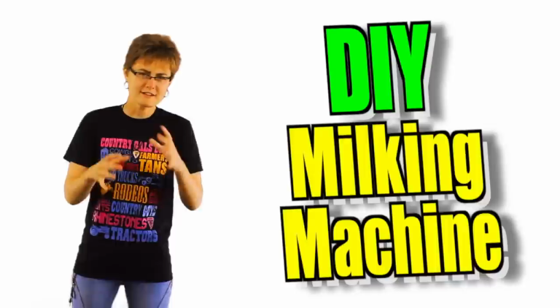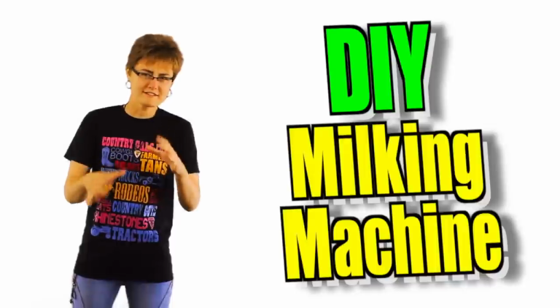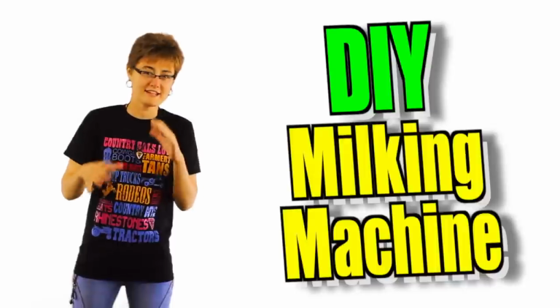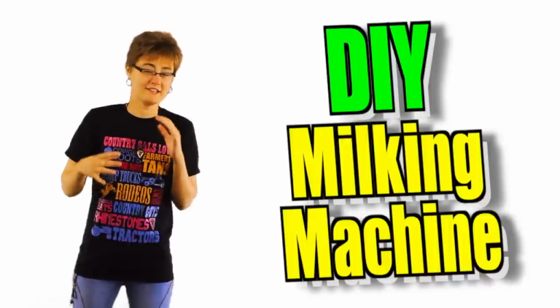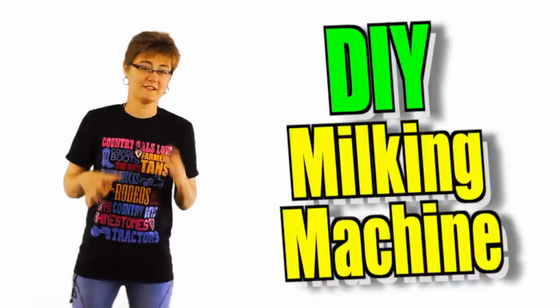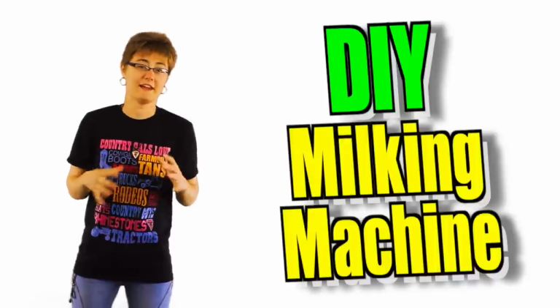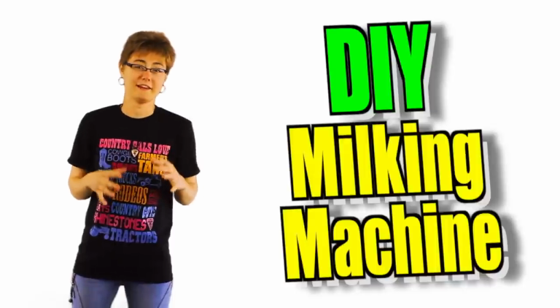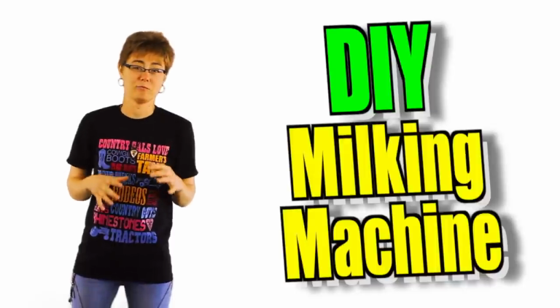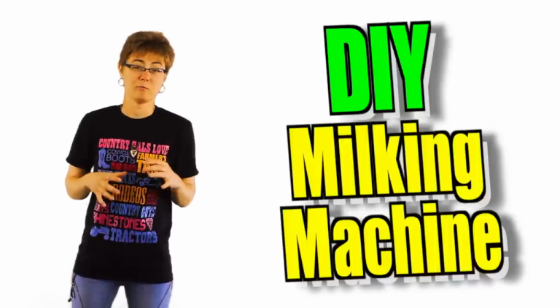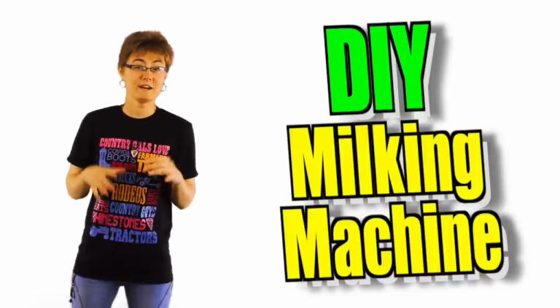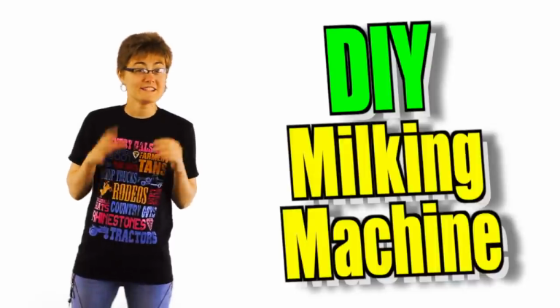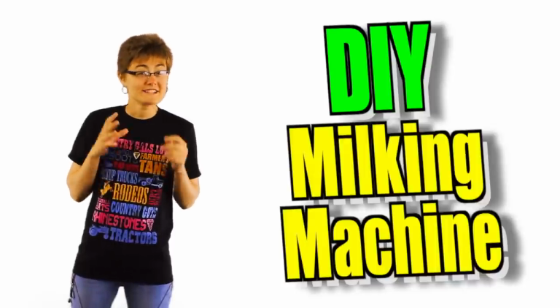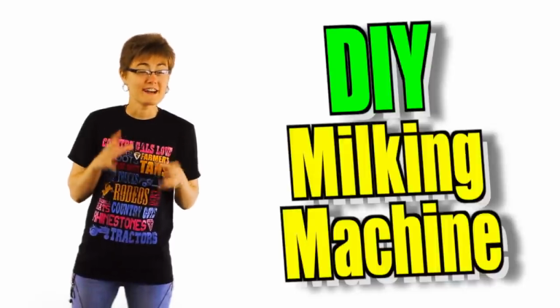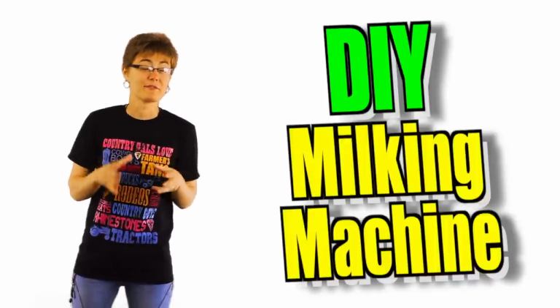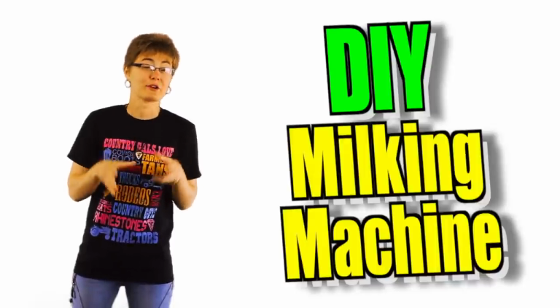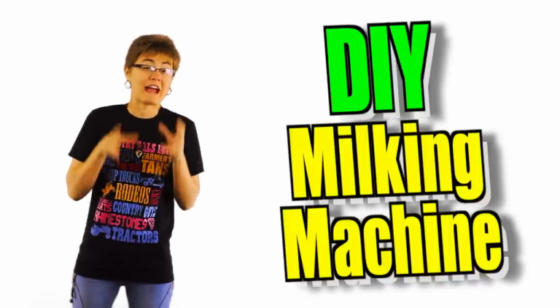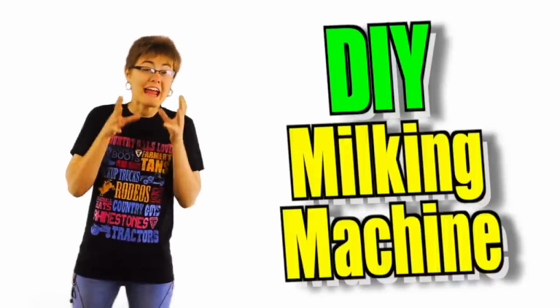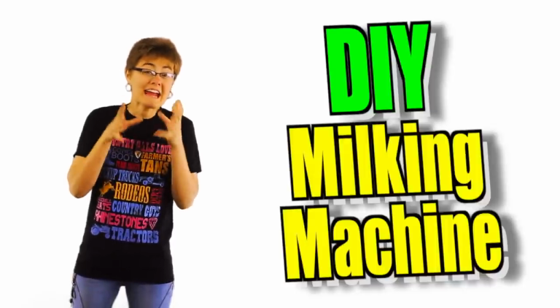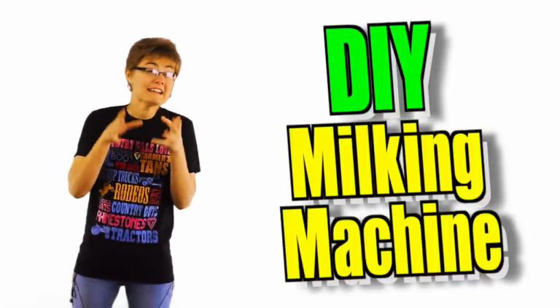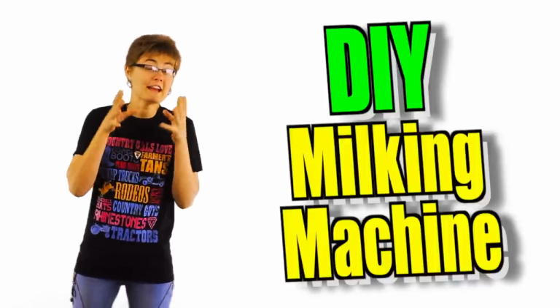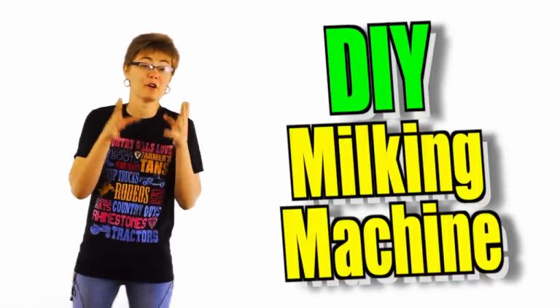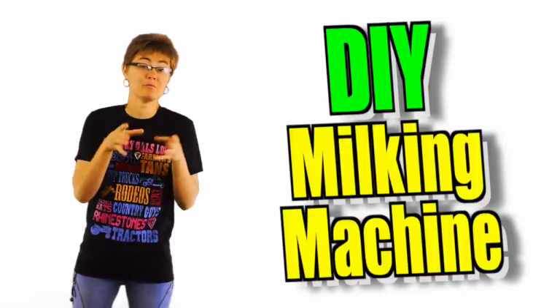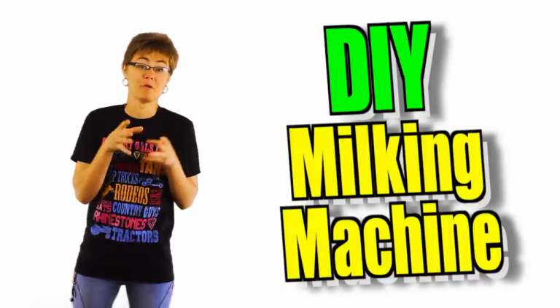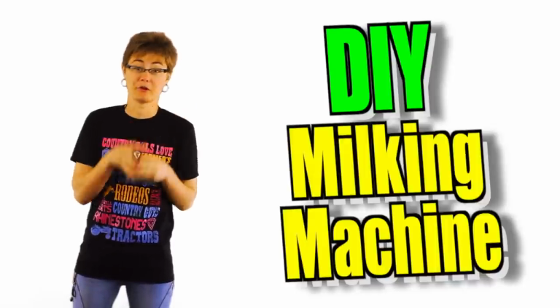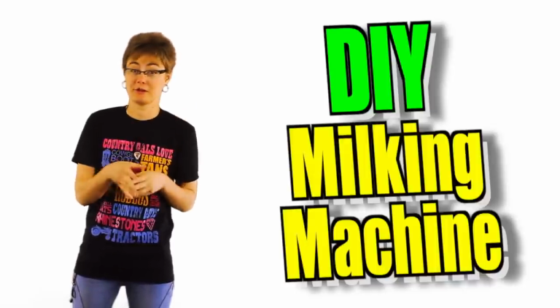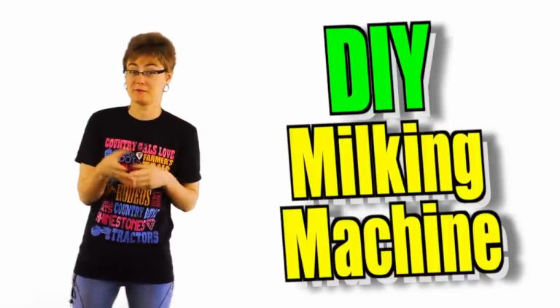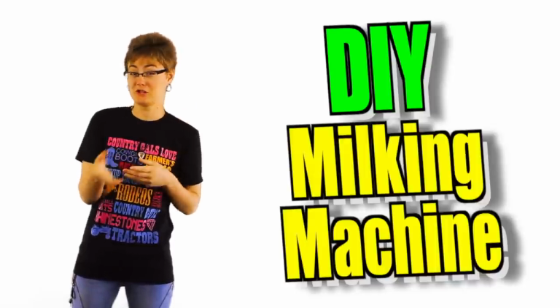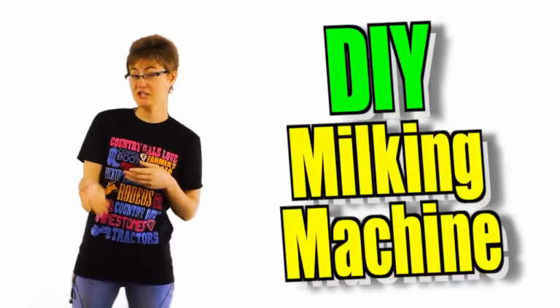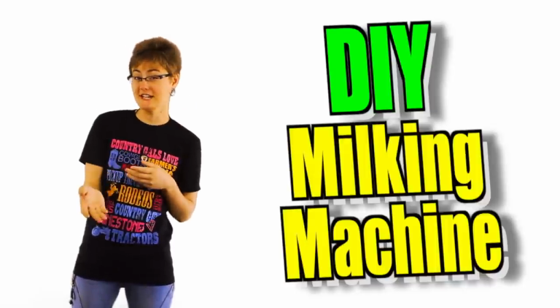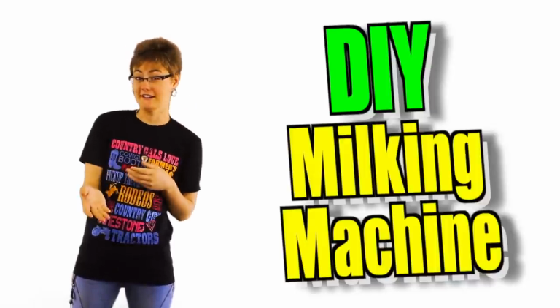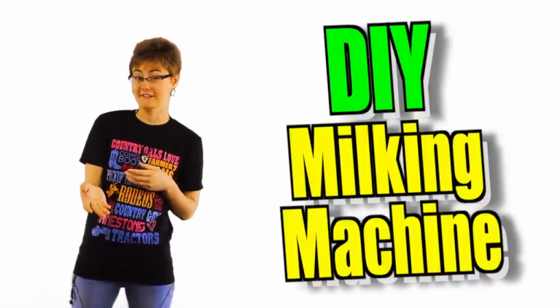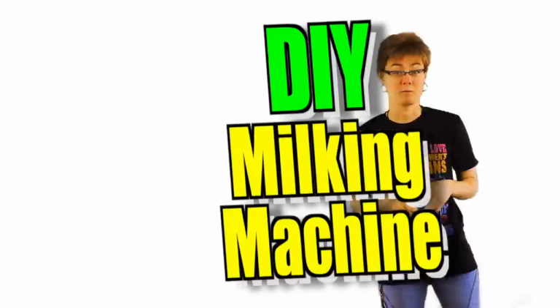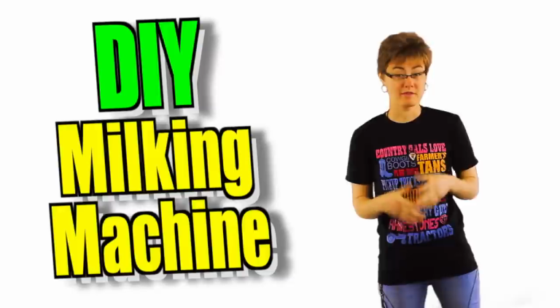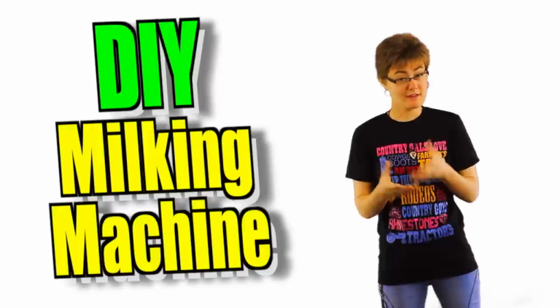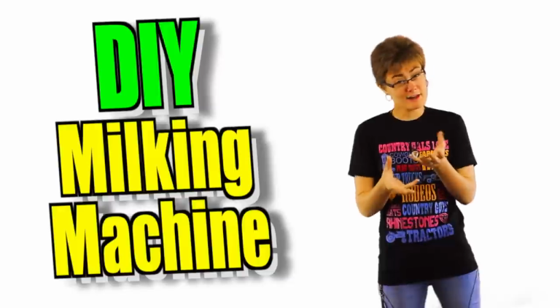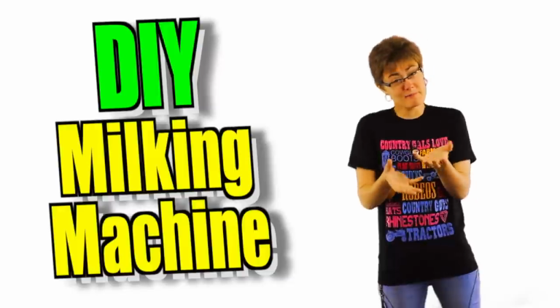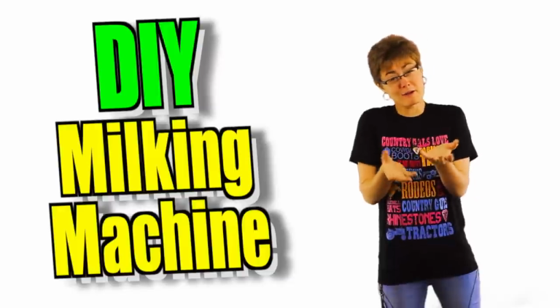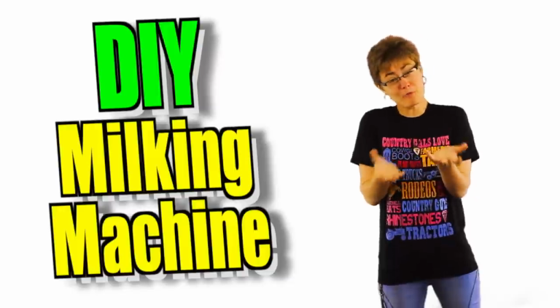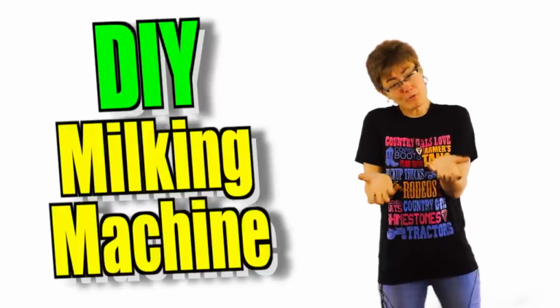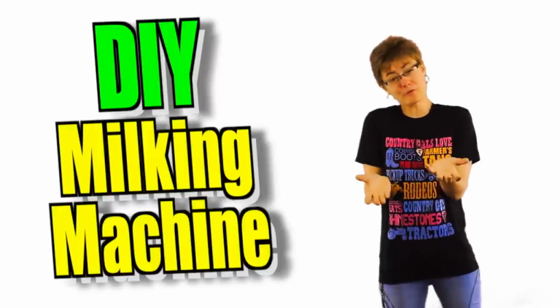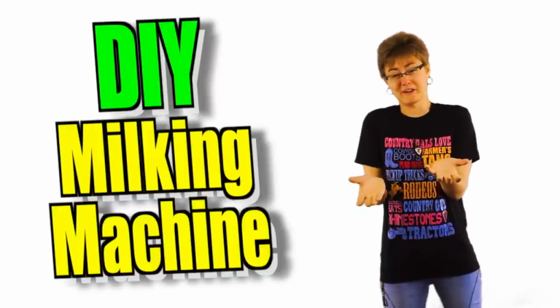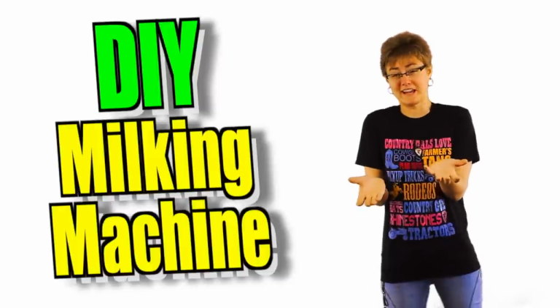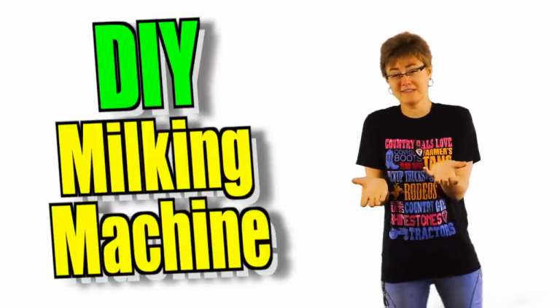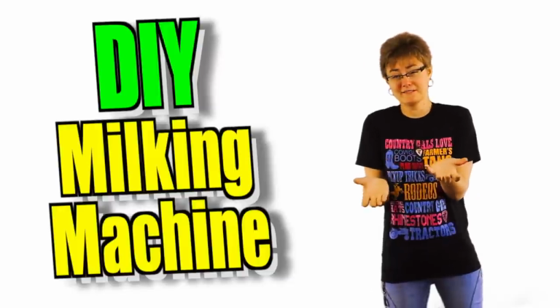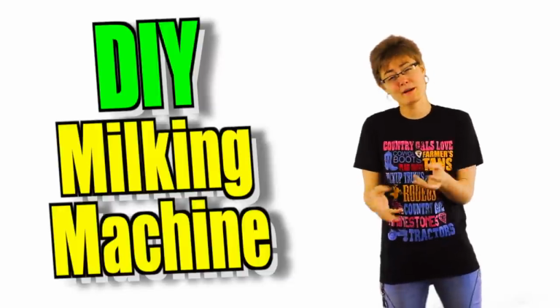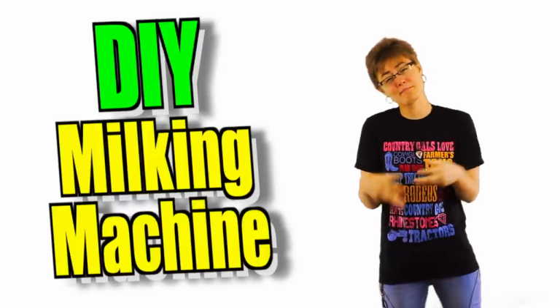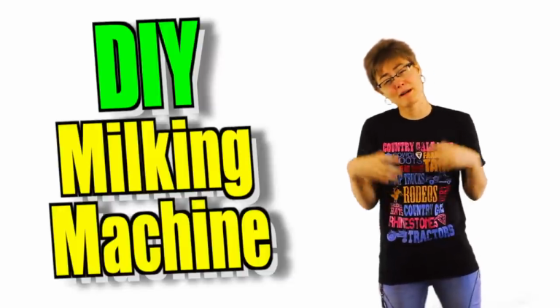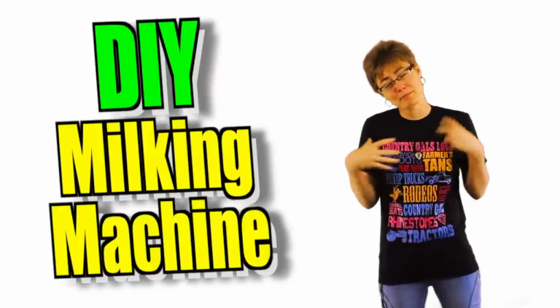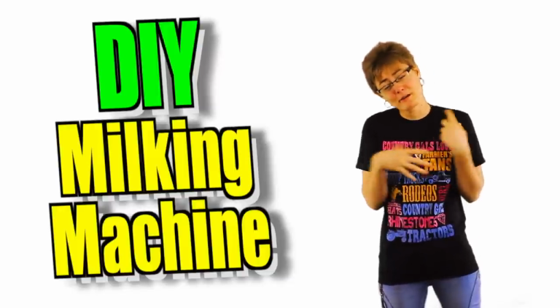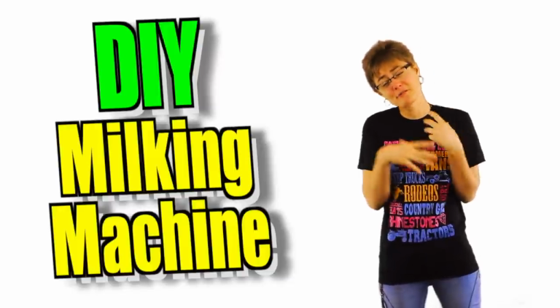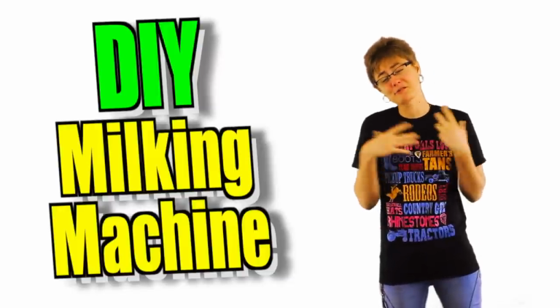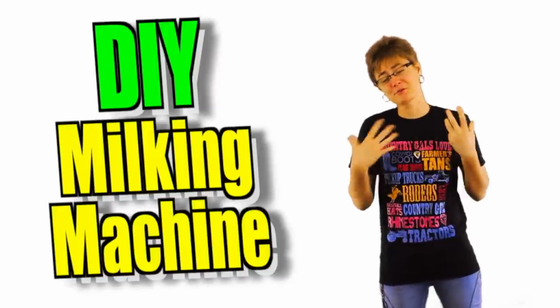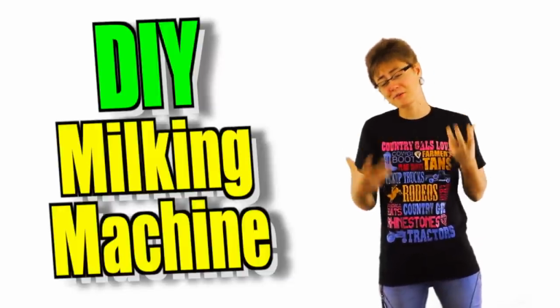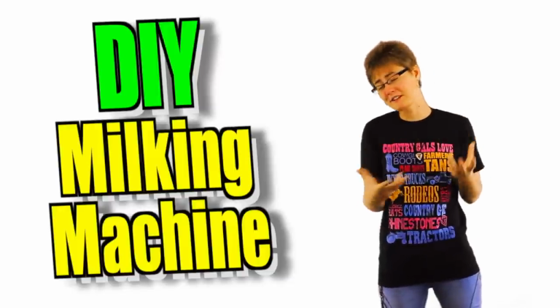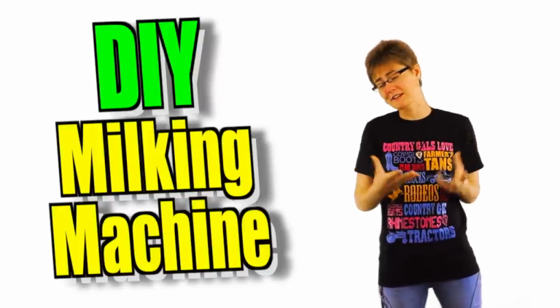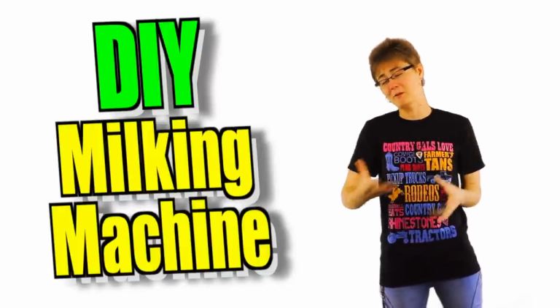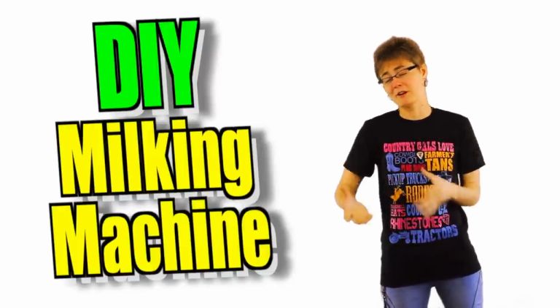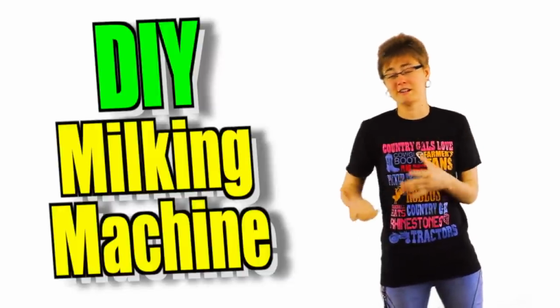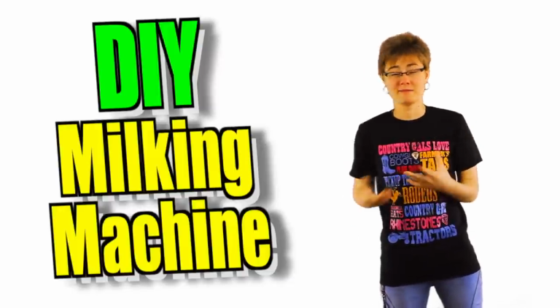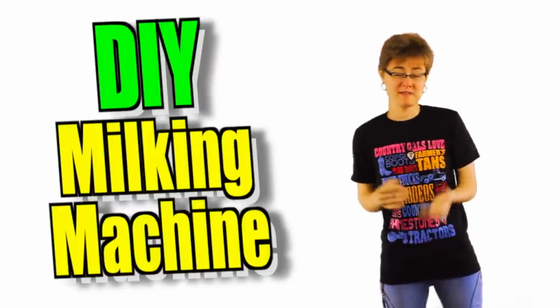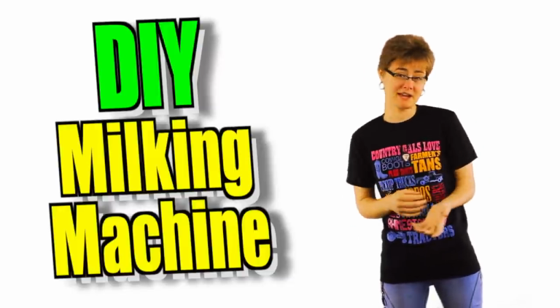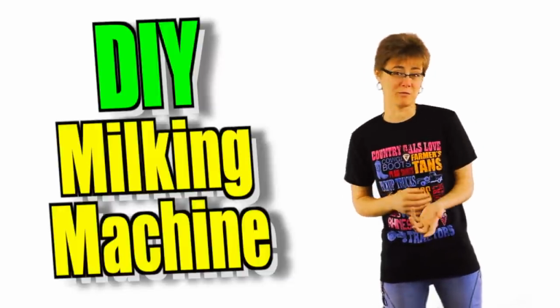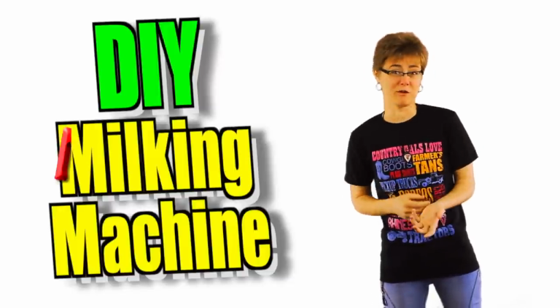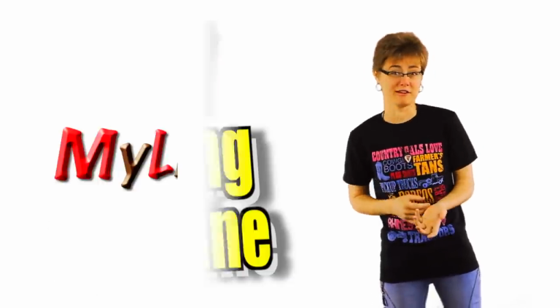On the internet we discovered a handheld milking machine. We thought about ordering it, but my brothers really wanted to make one.